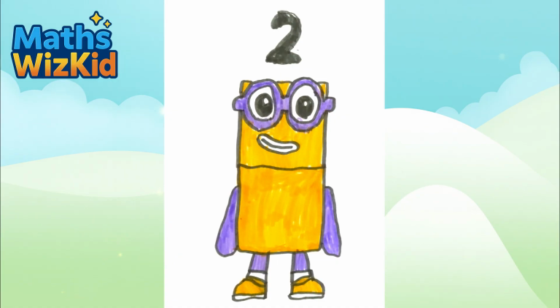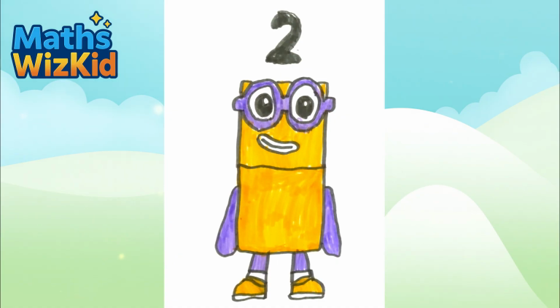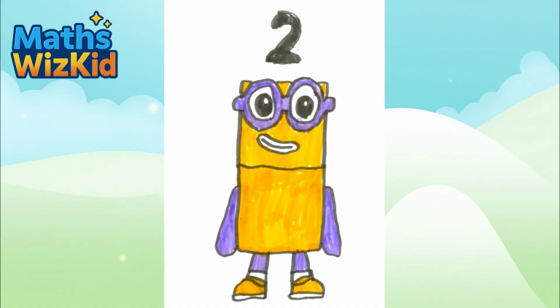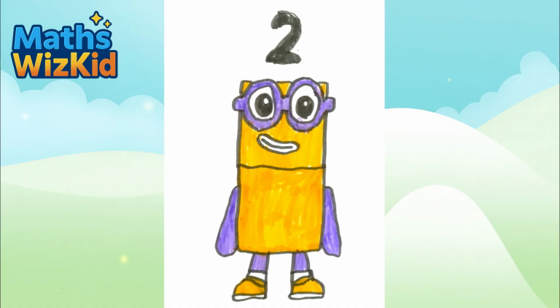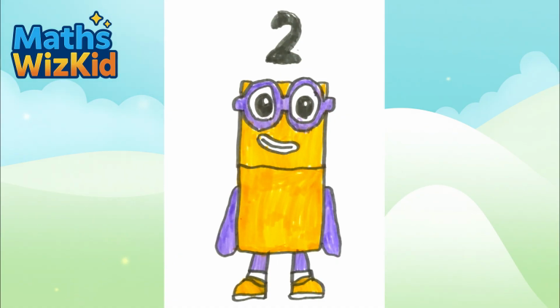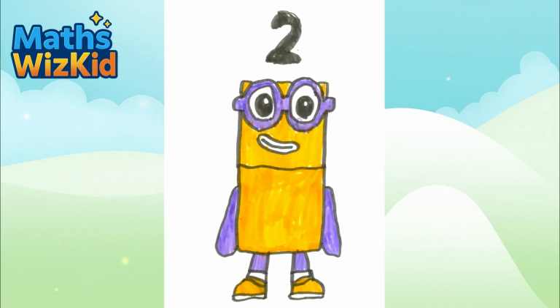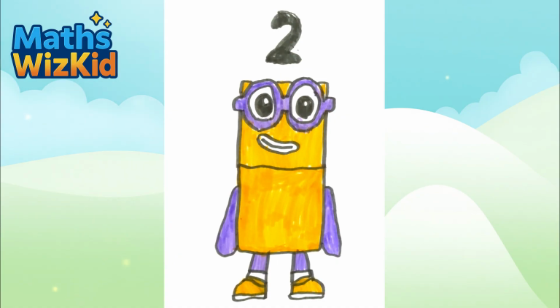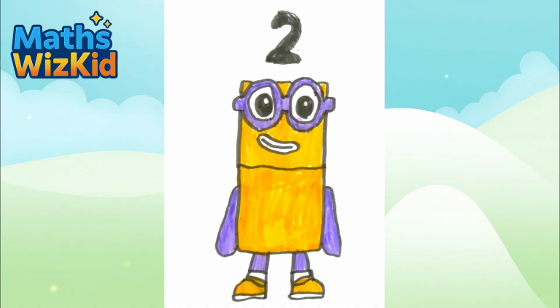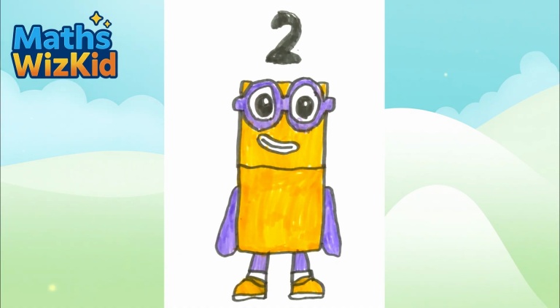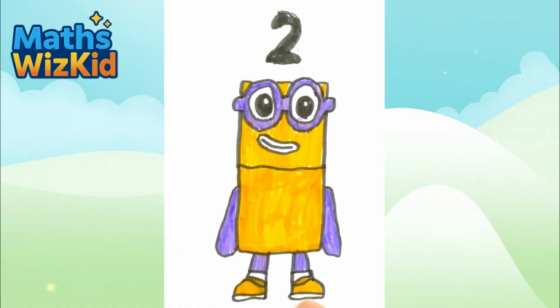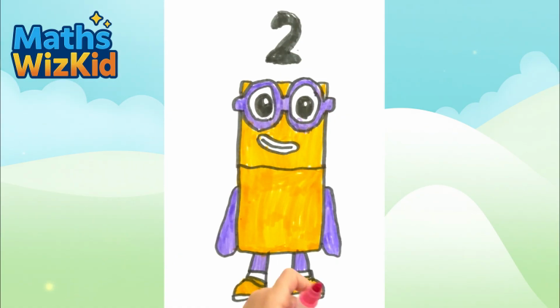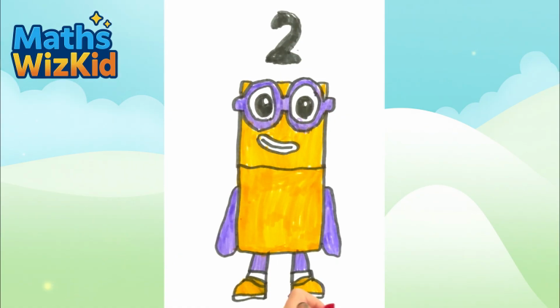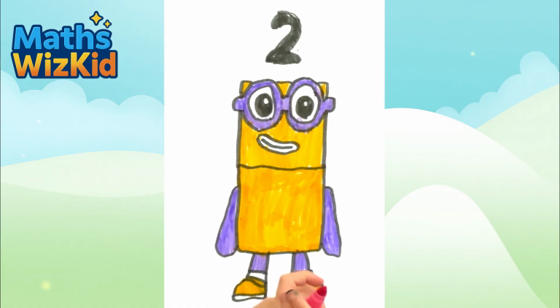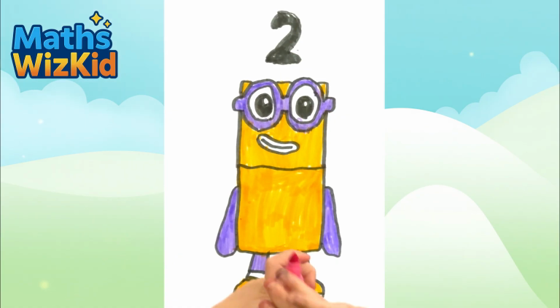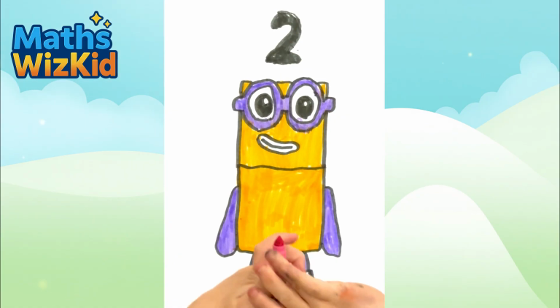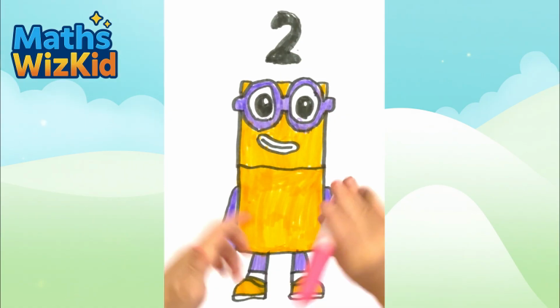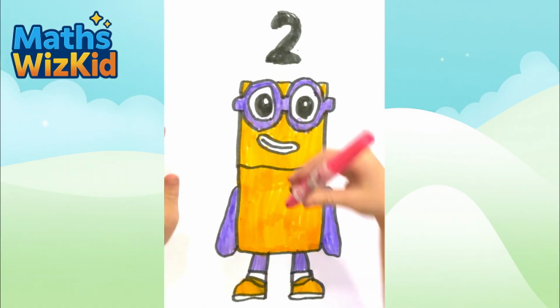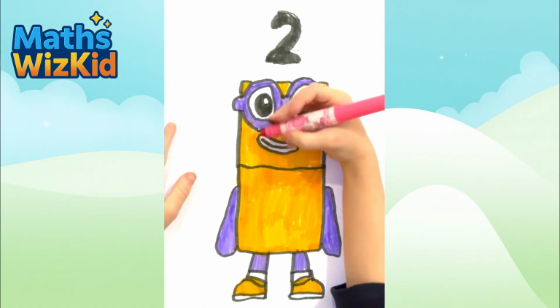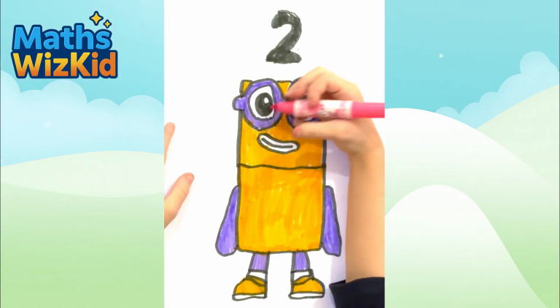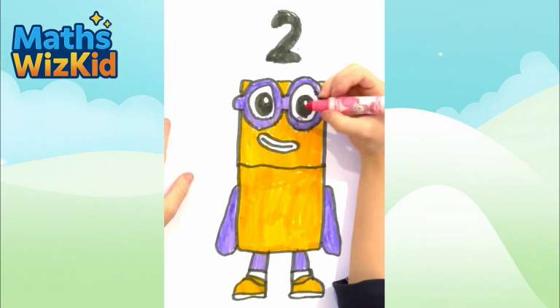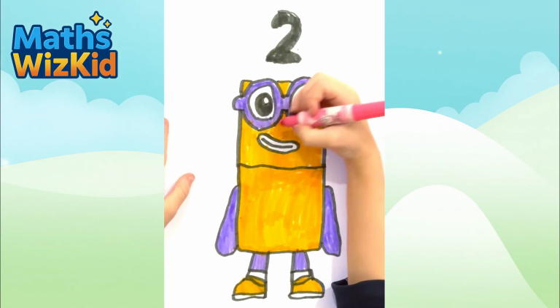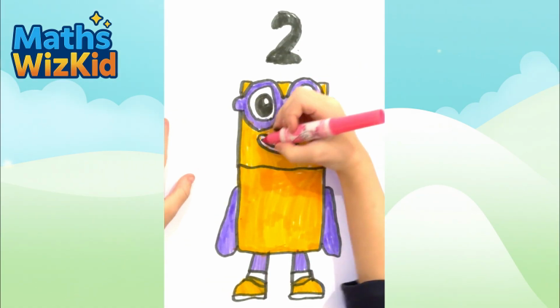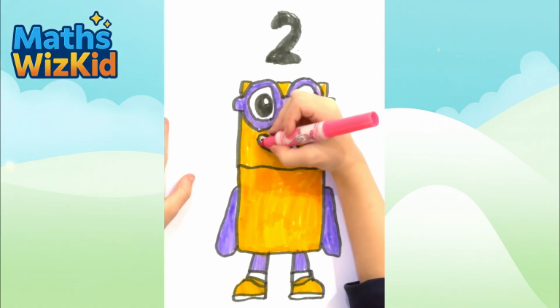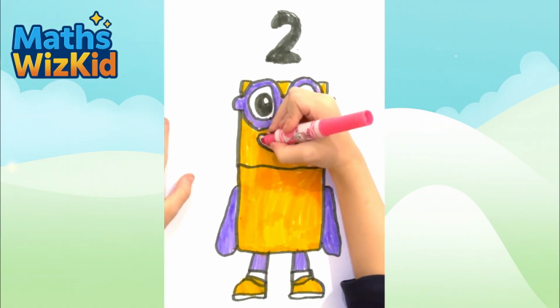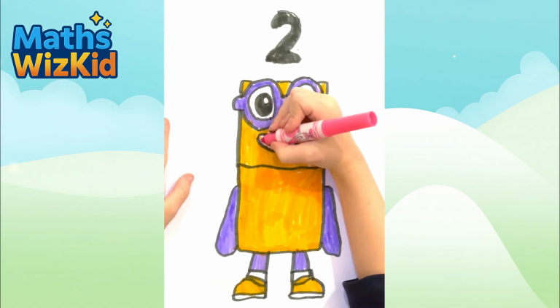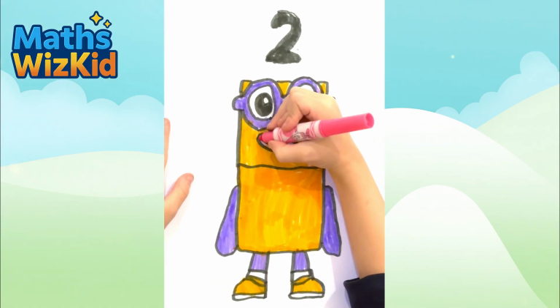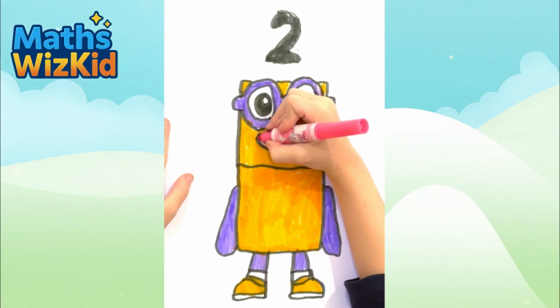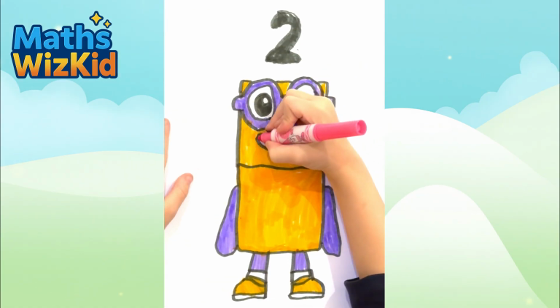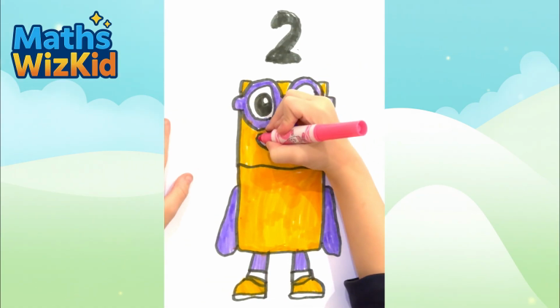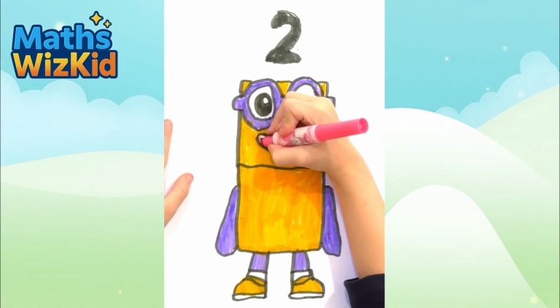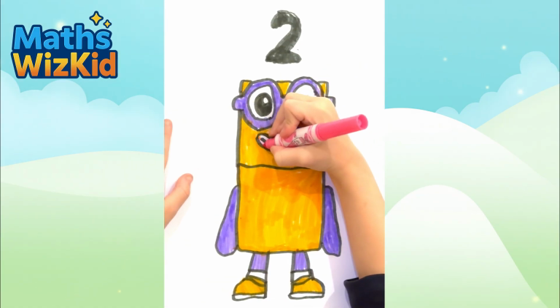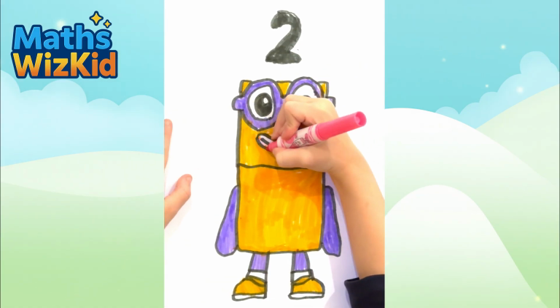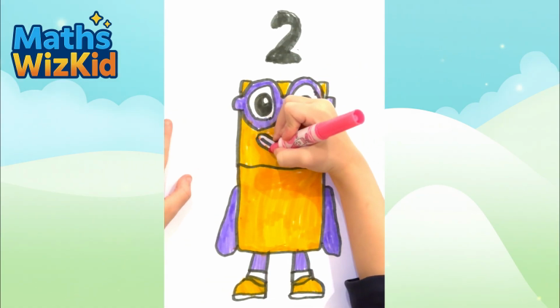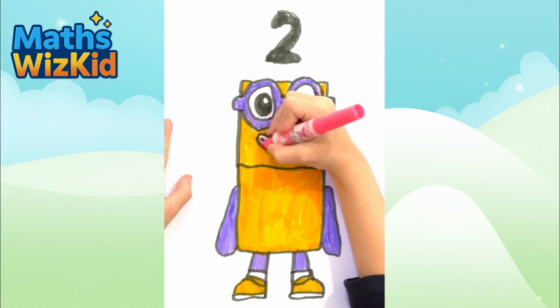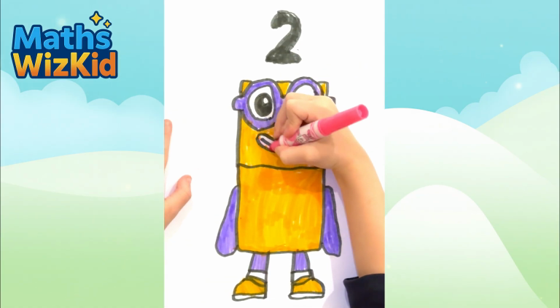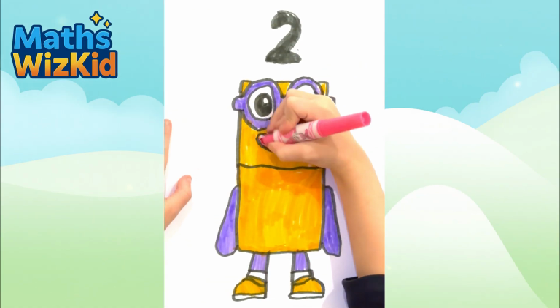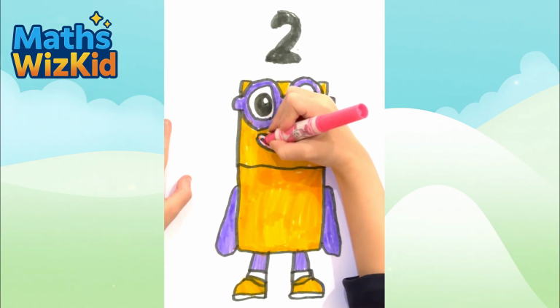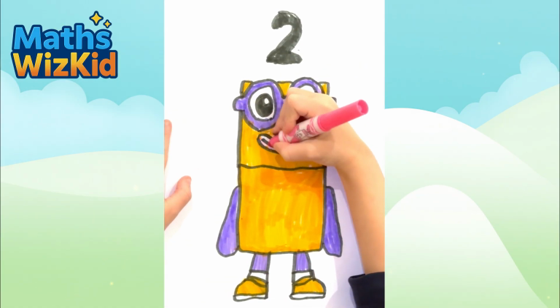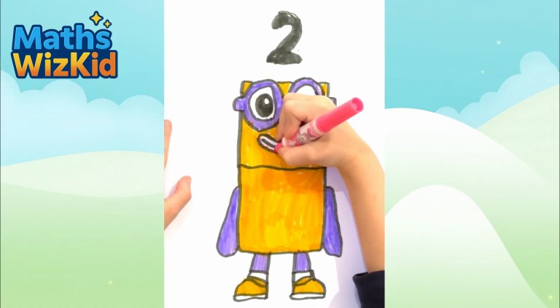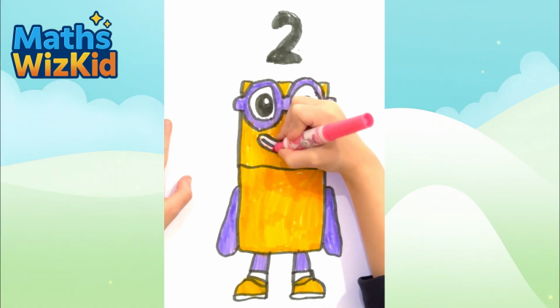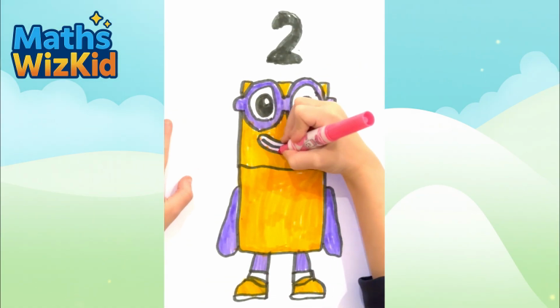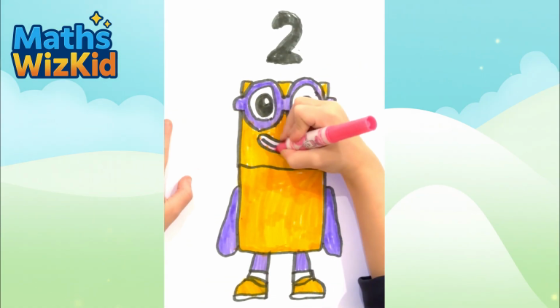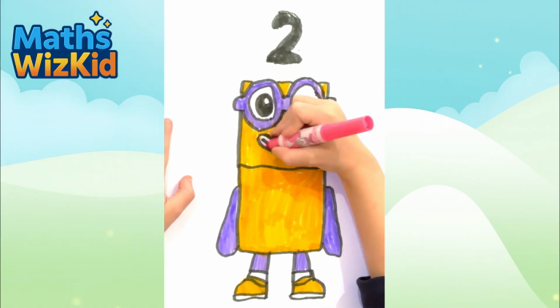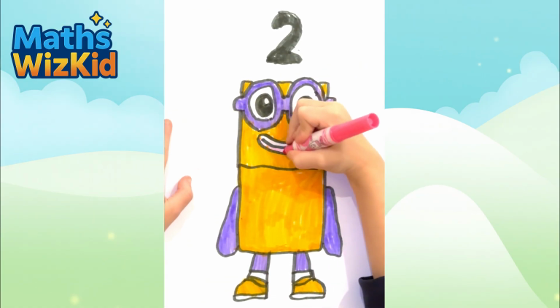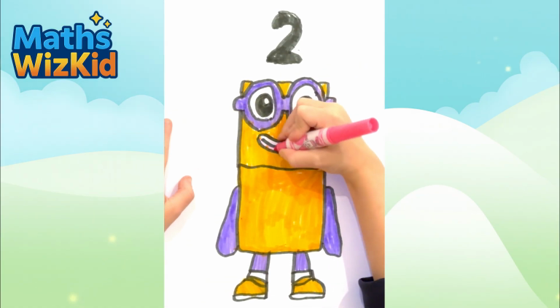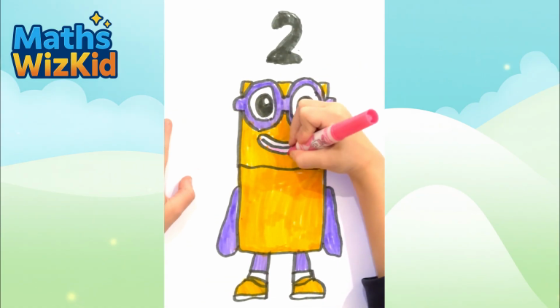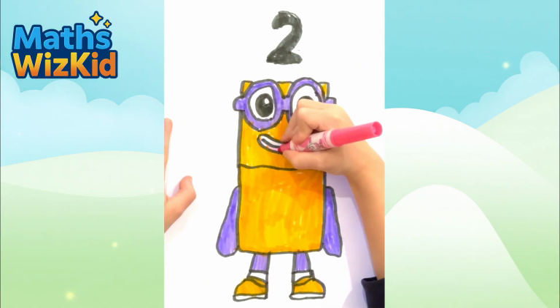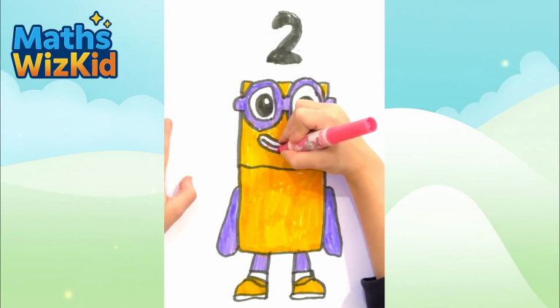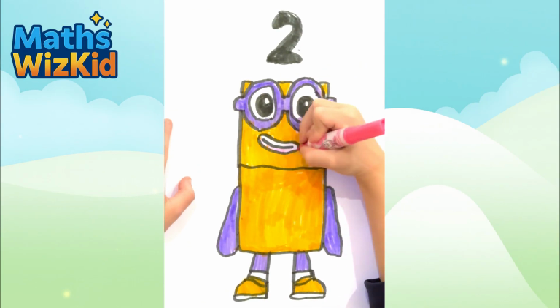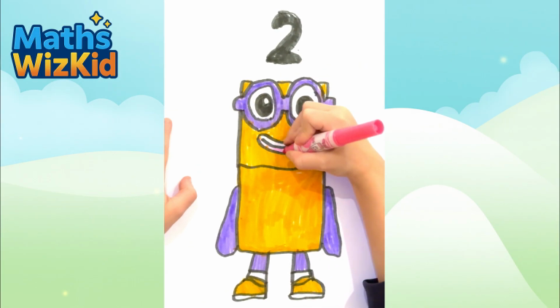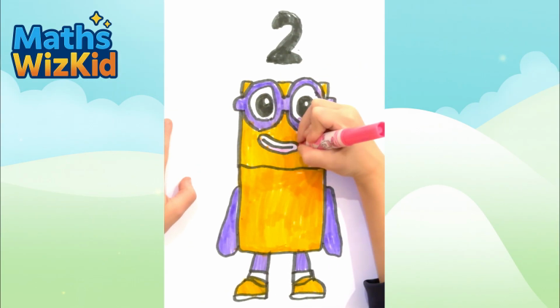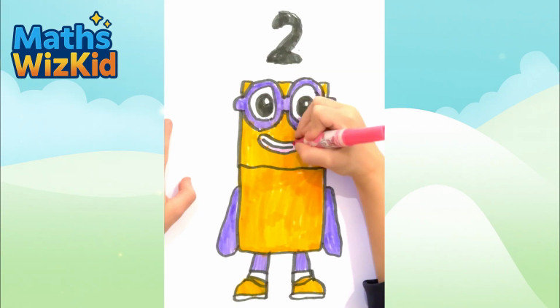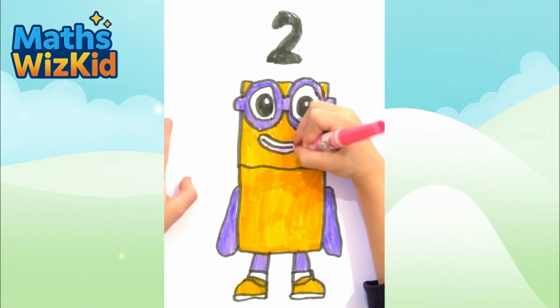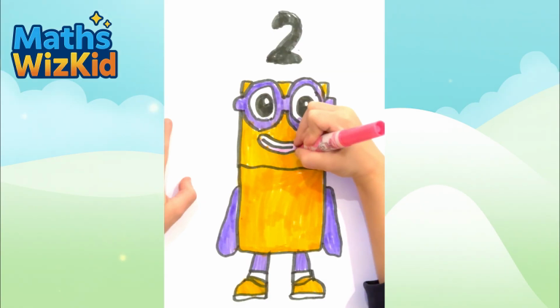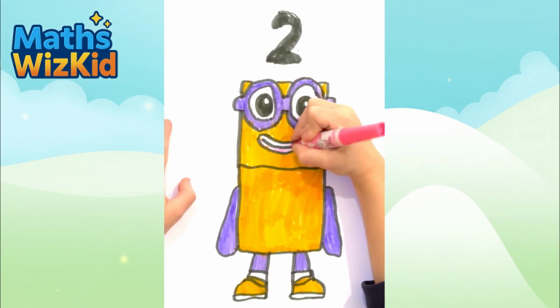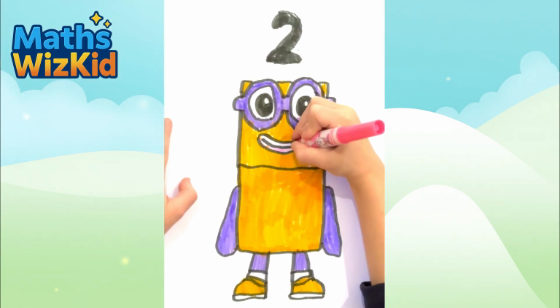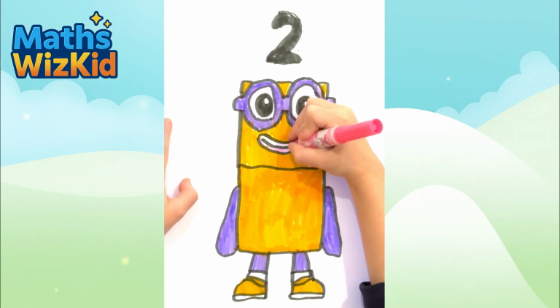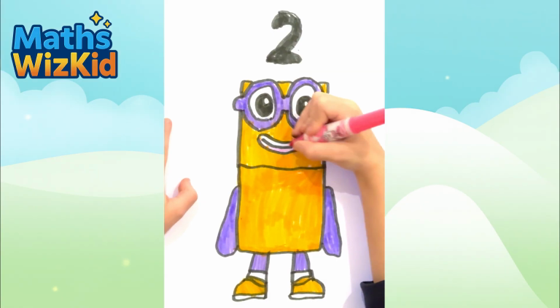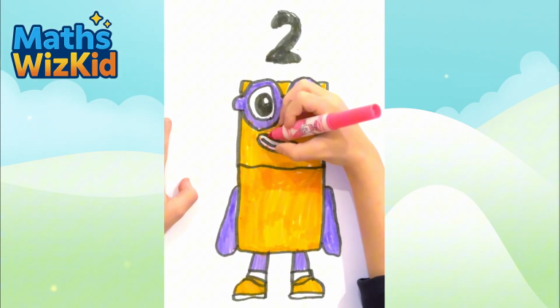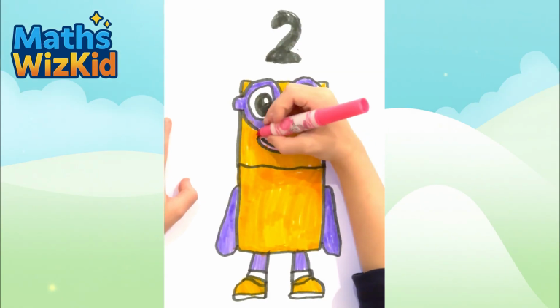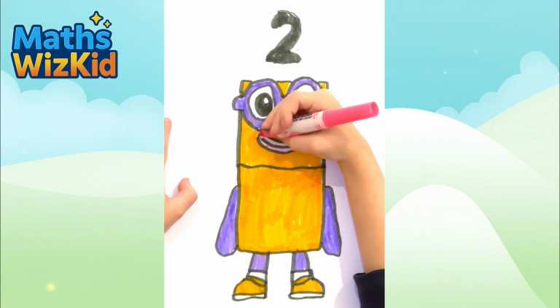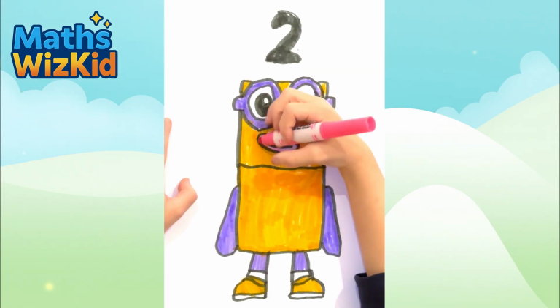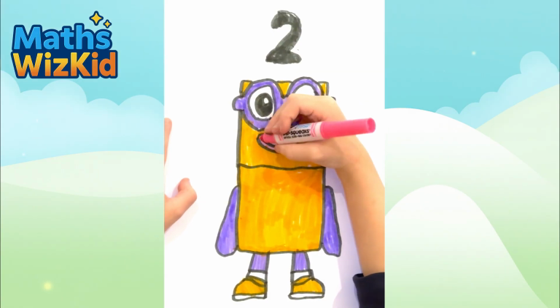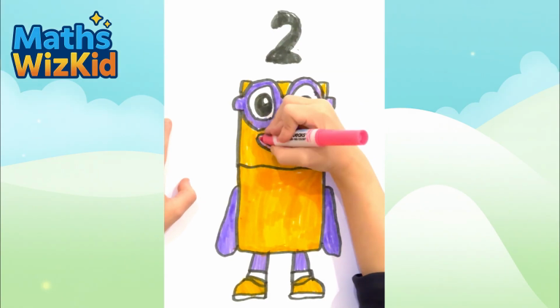We can't forget his lips — that's what the pink is for.